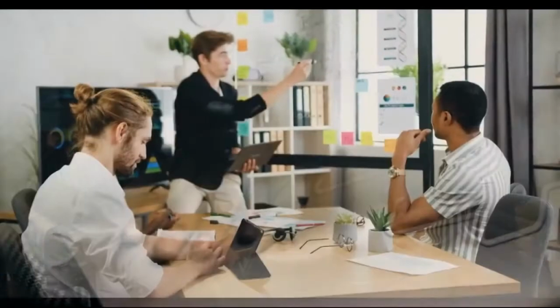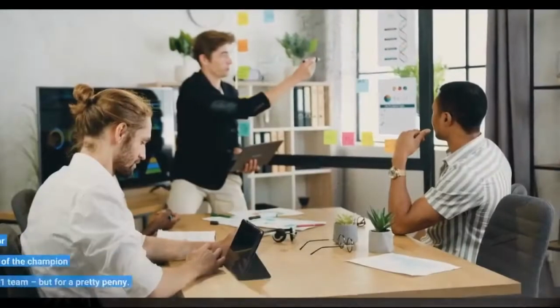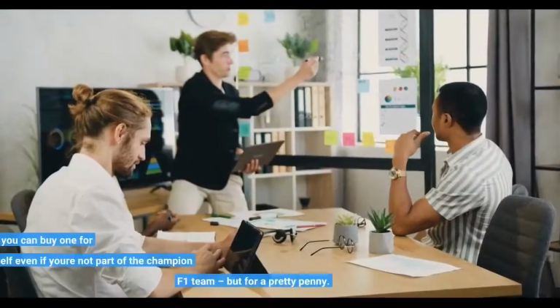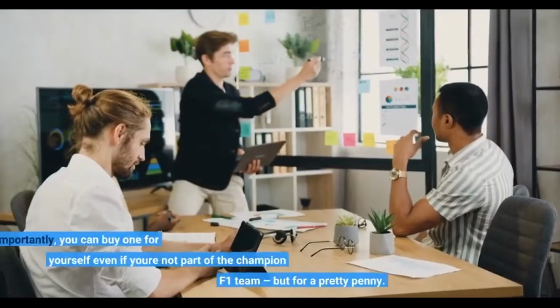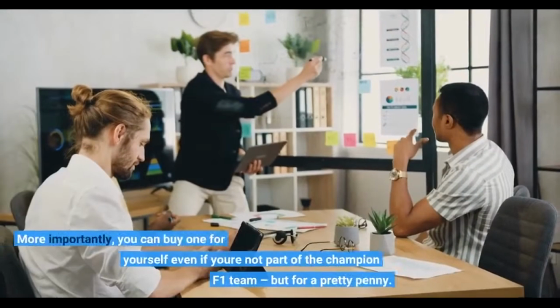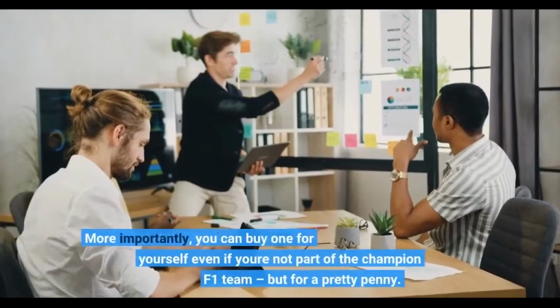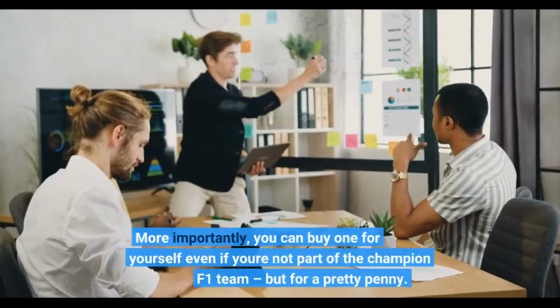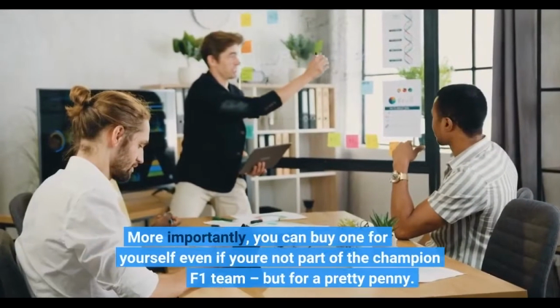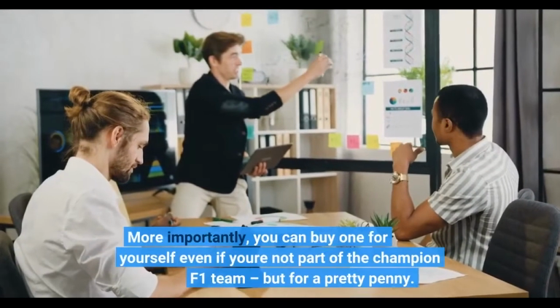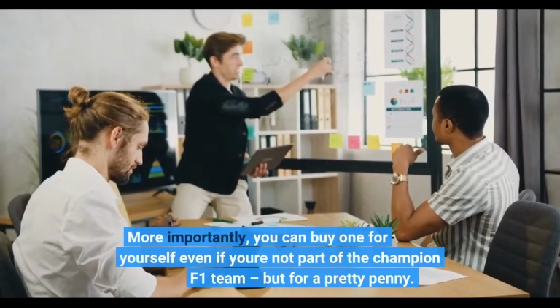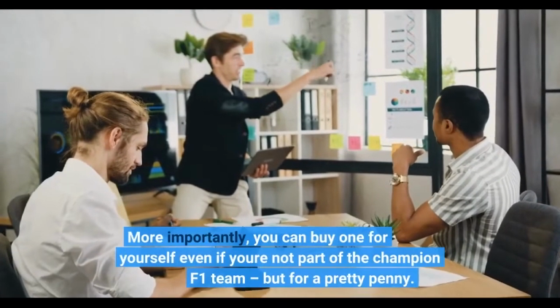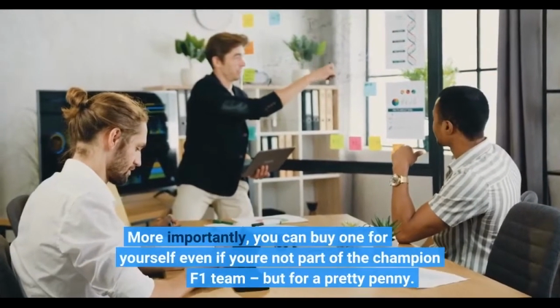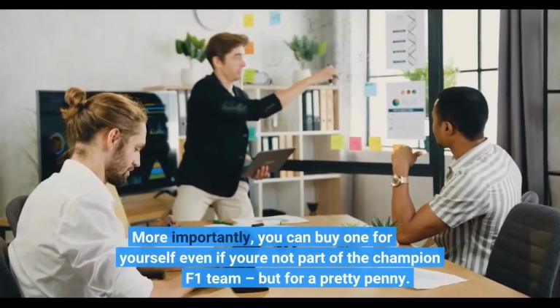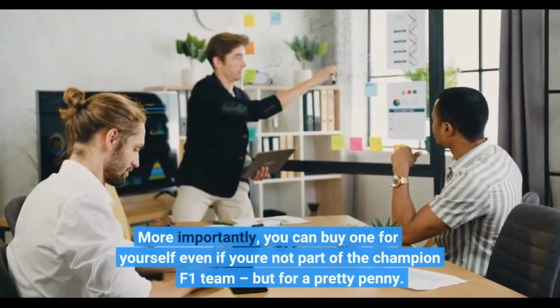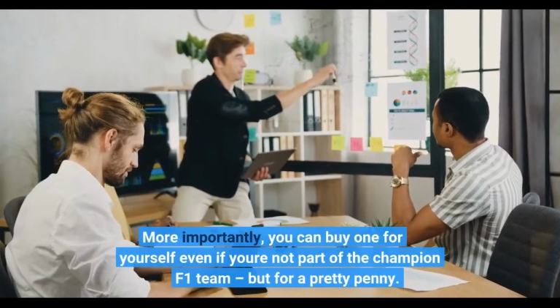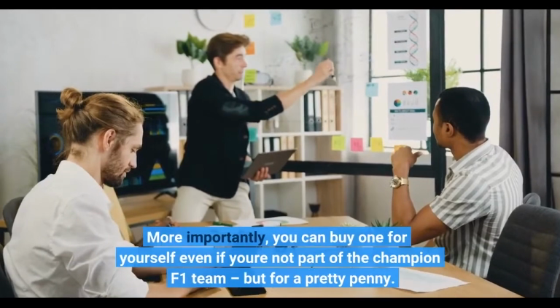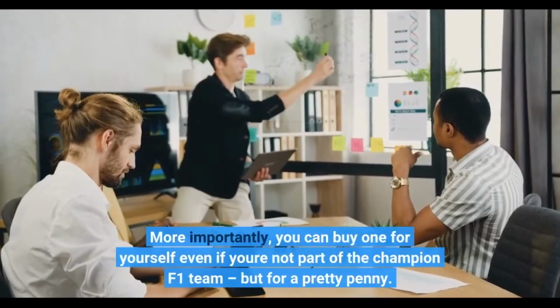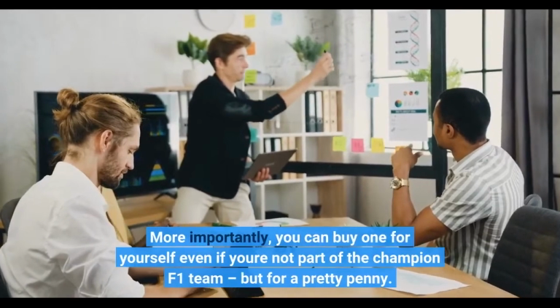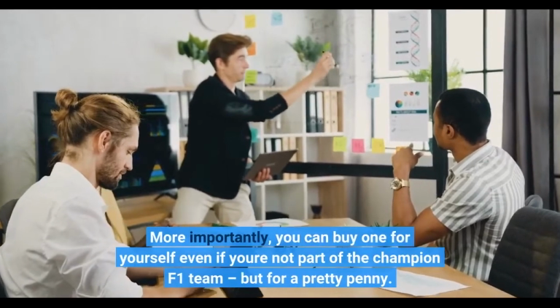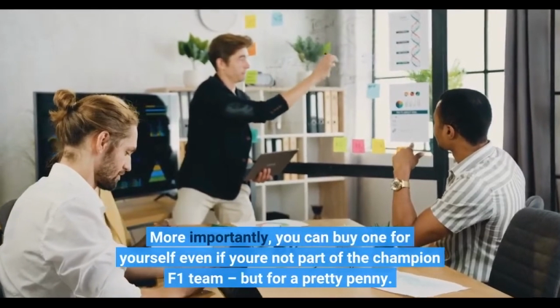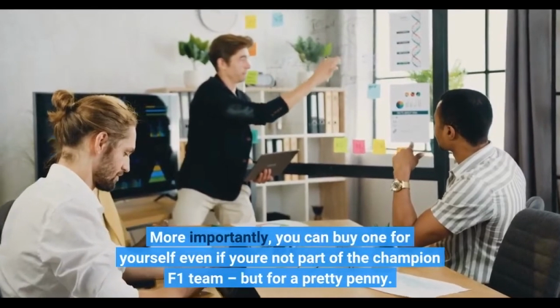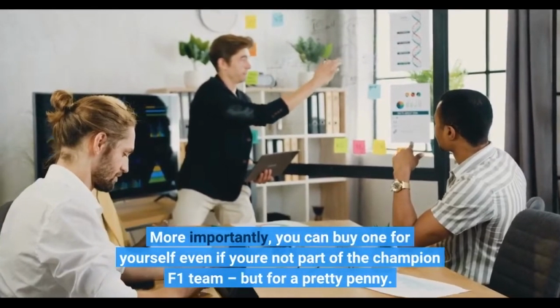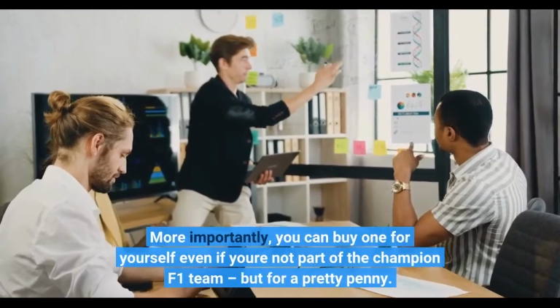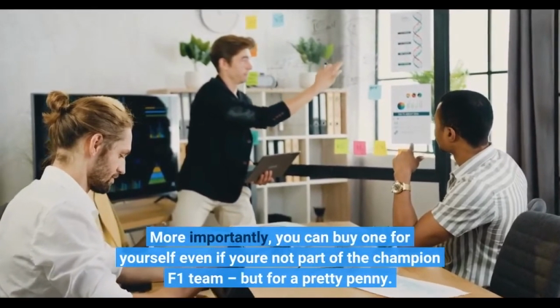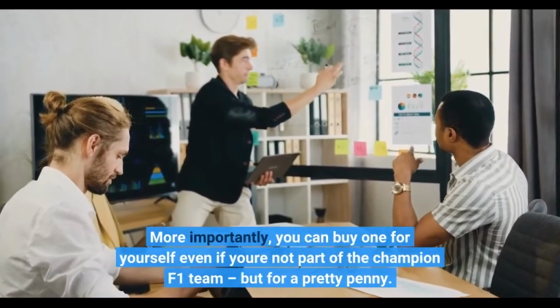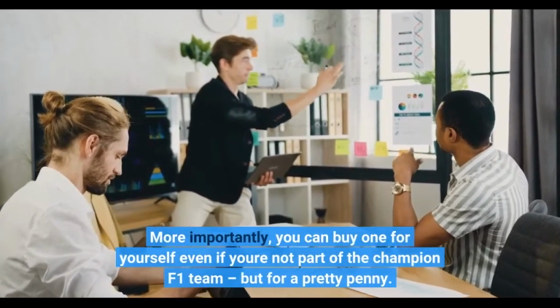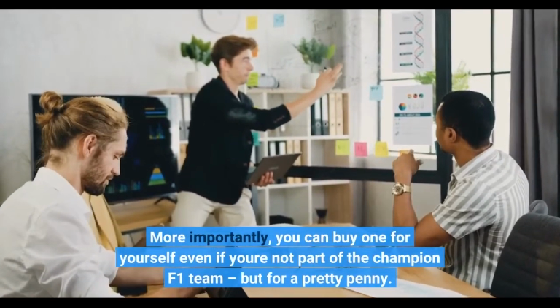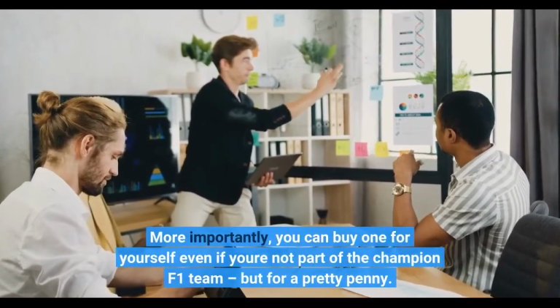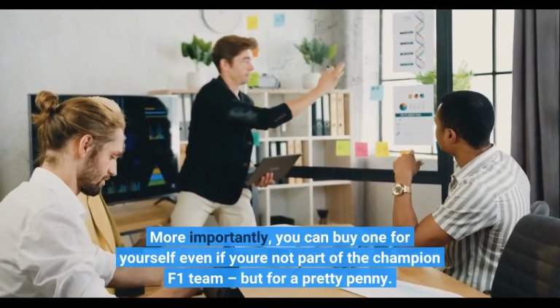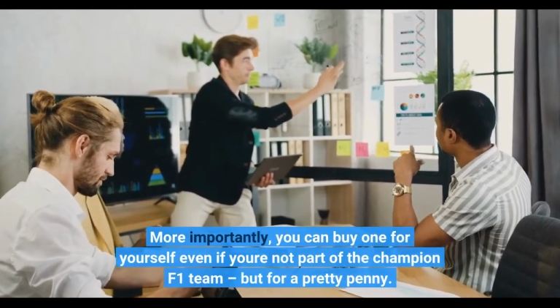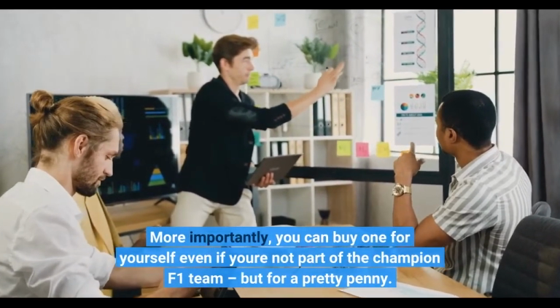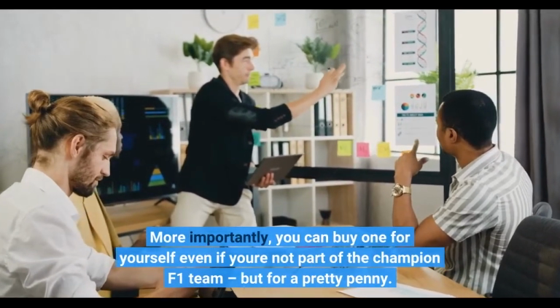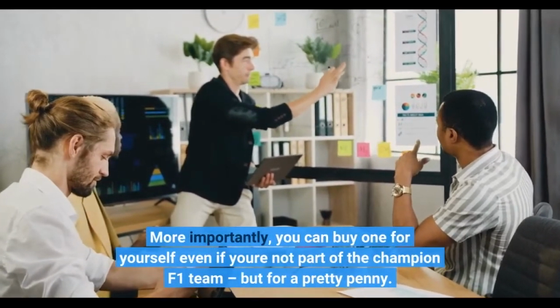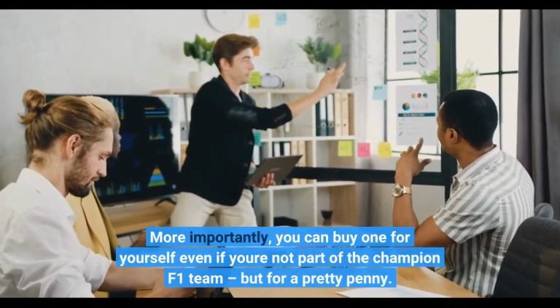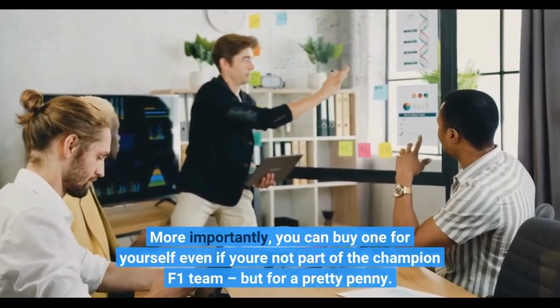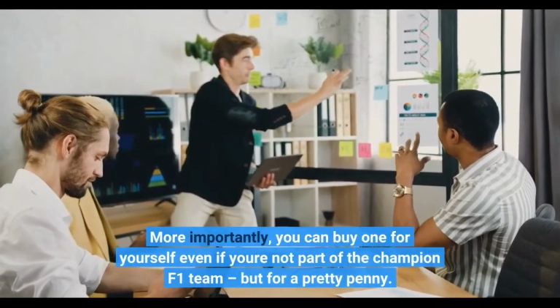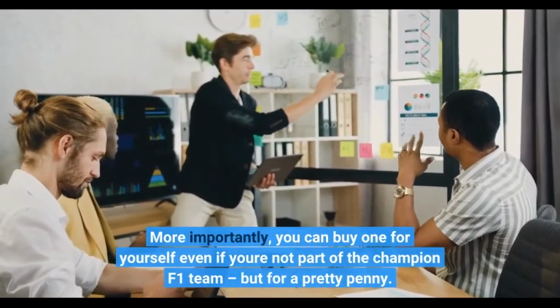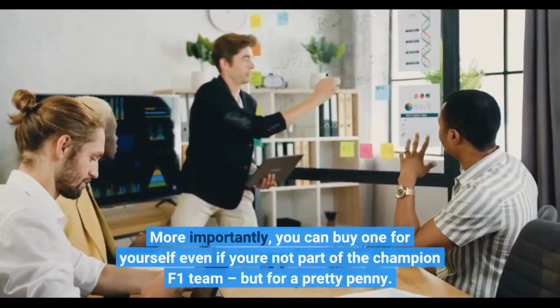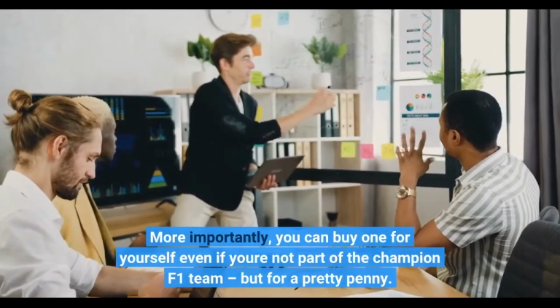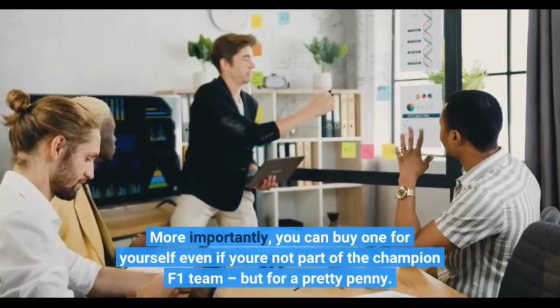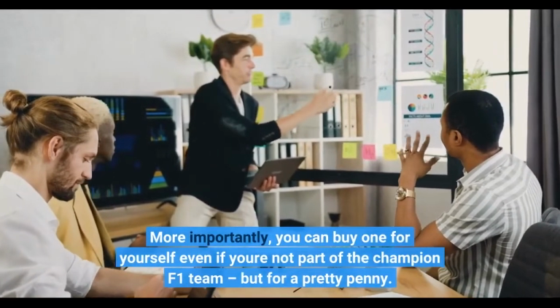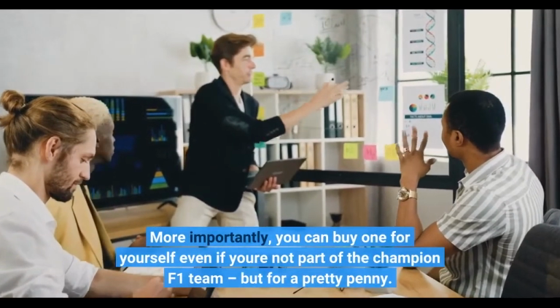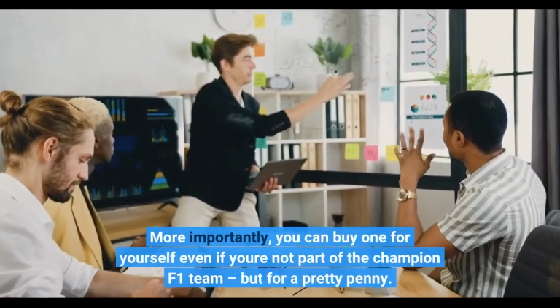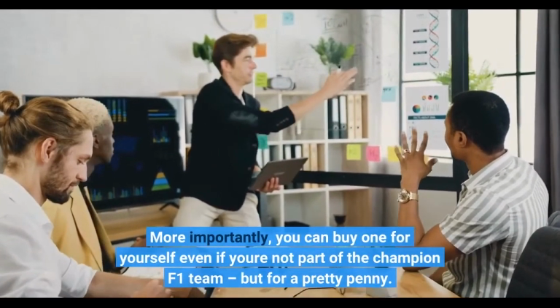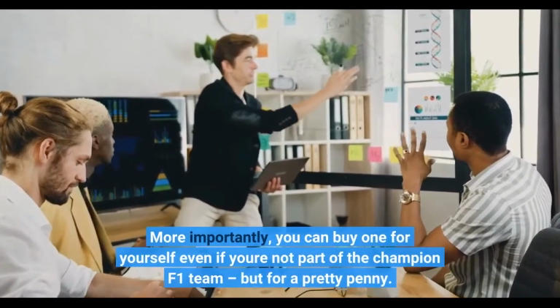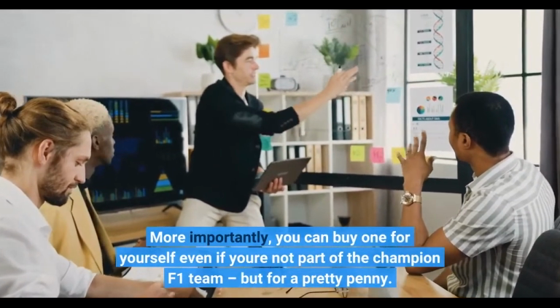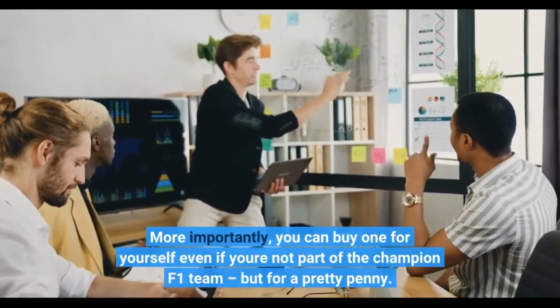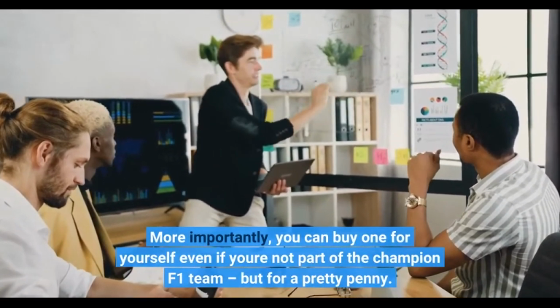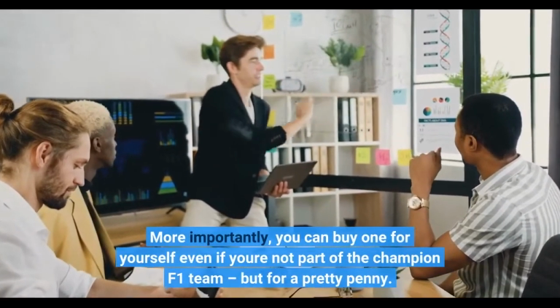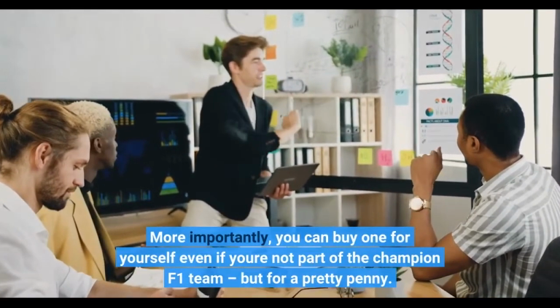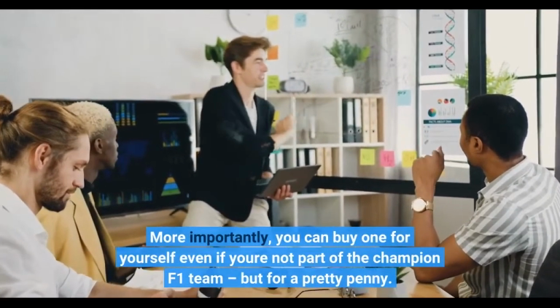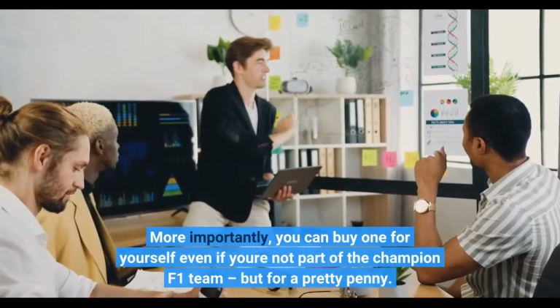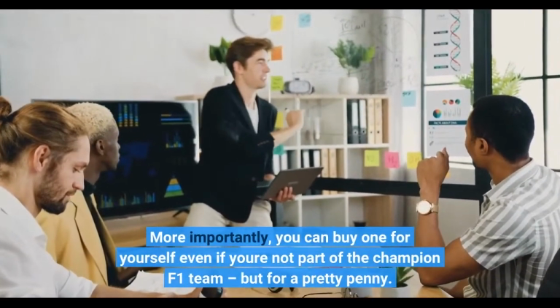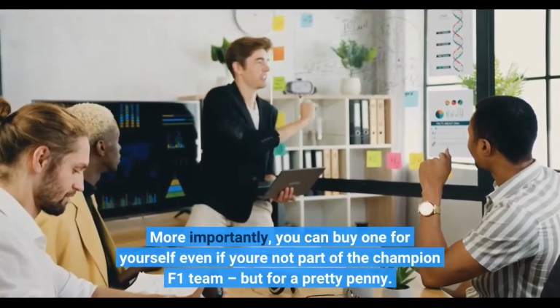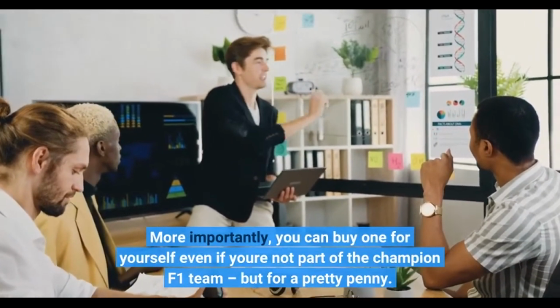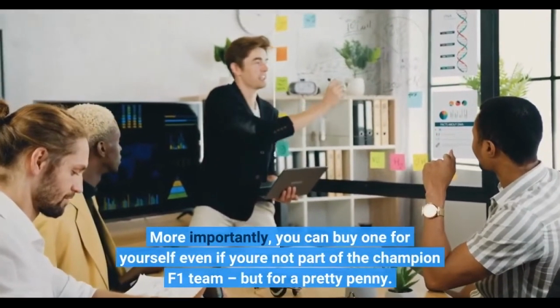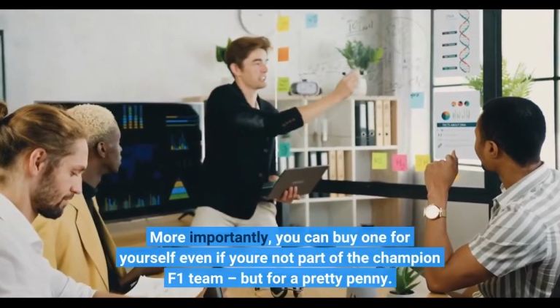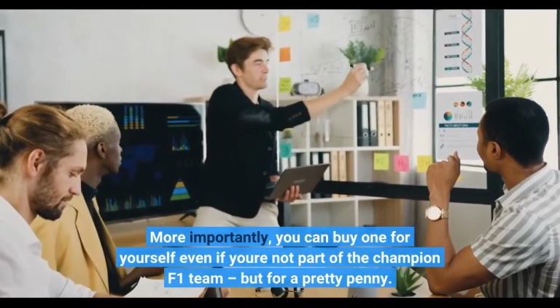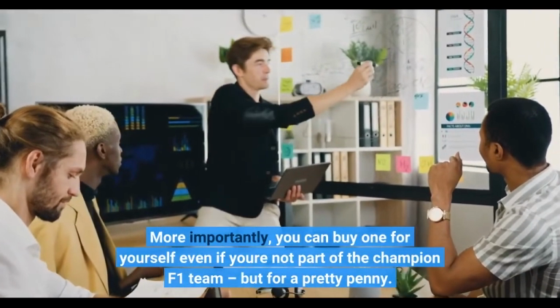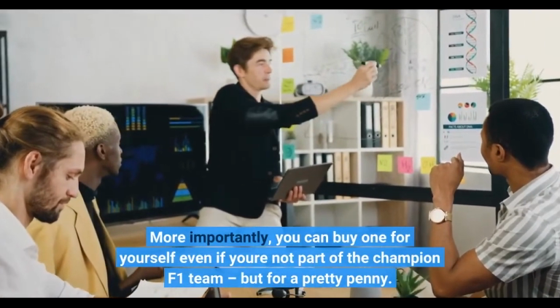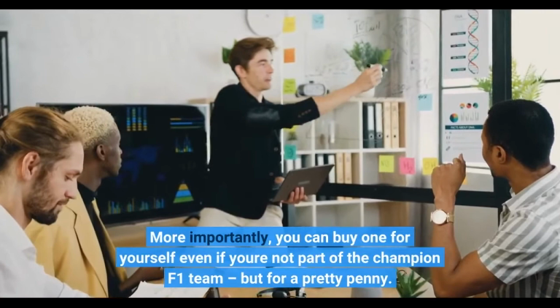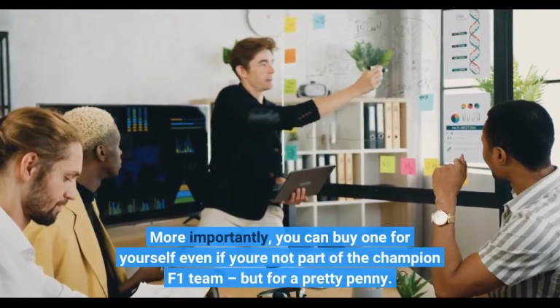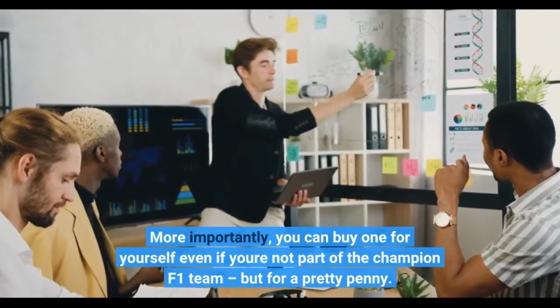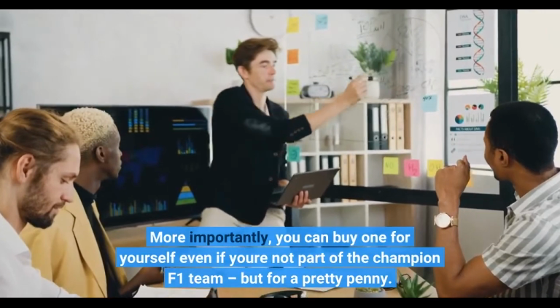More importantly, you can buy one for yourself even if you're not part of the champion F1 team, but for a pretty penny.